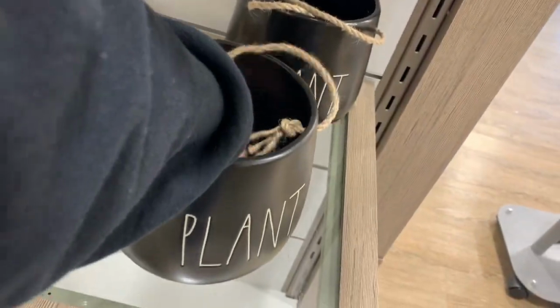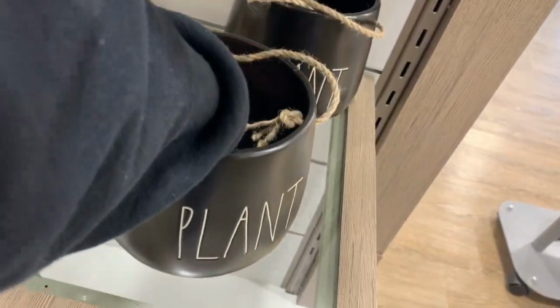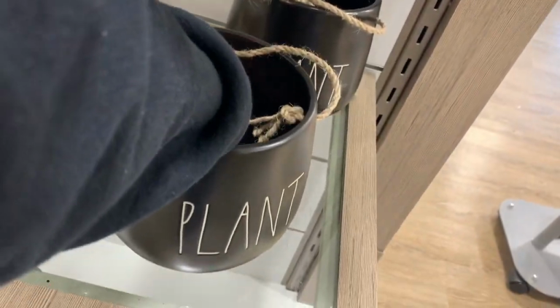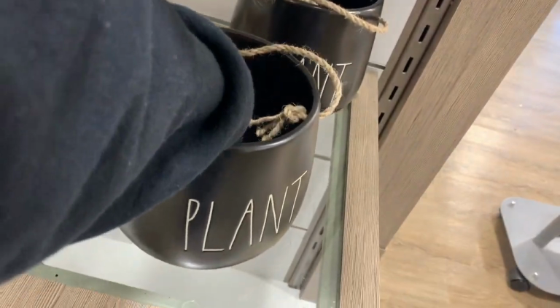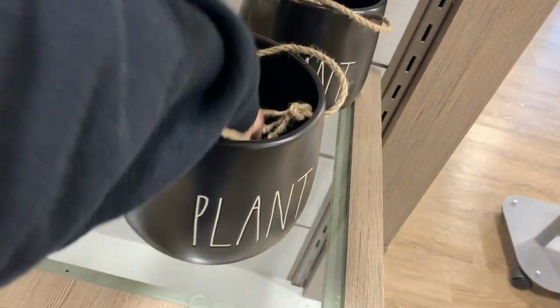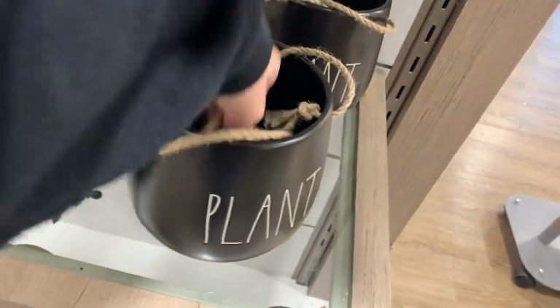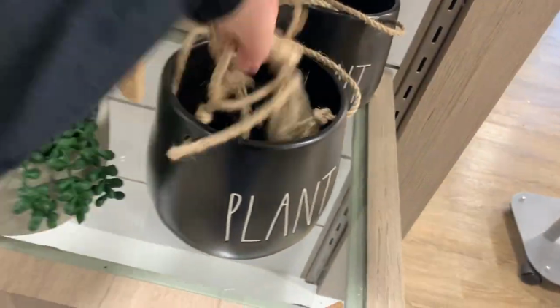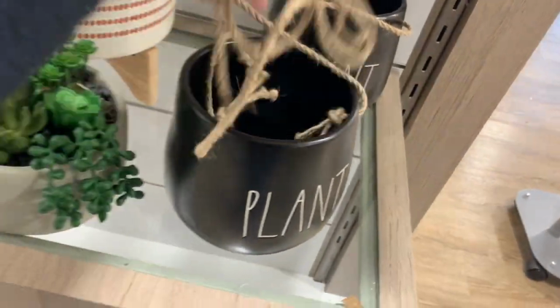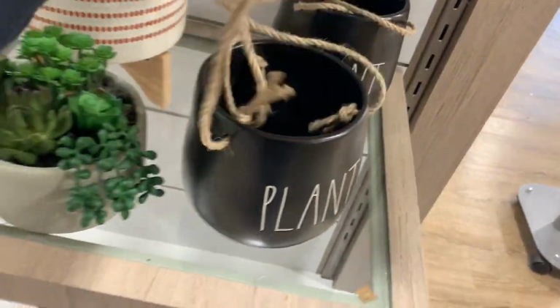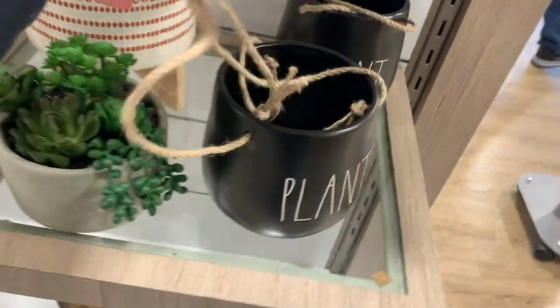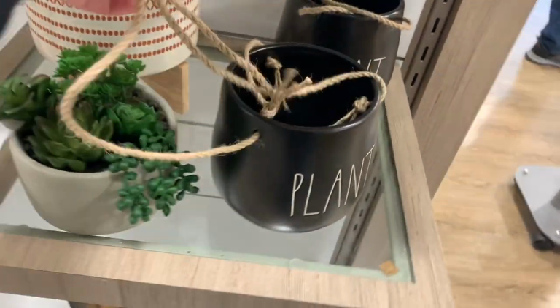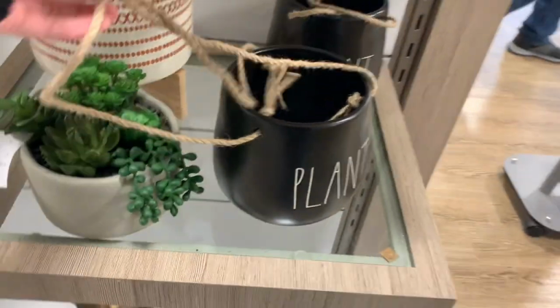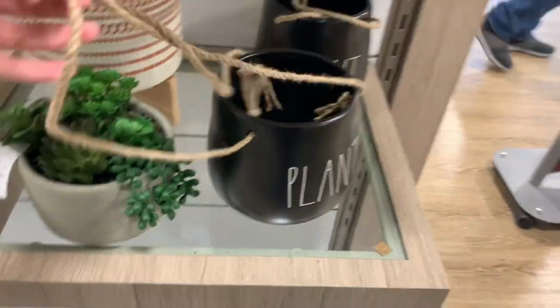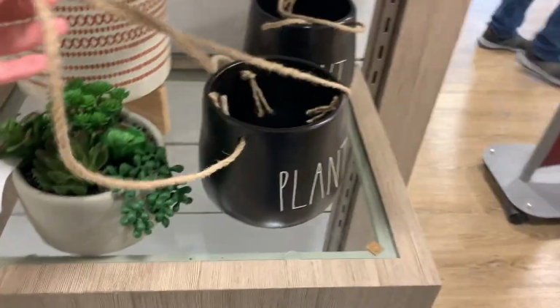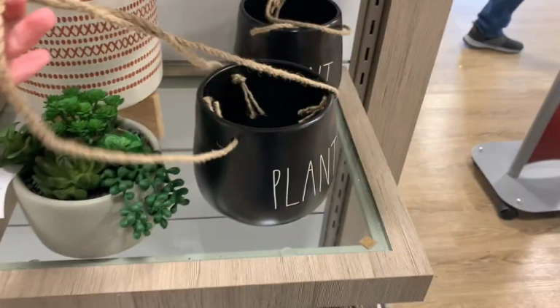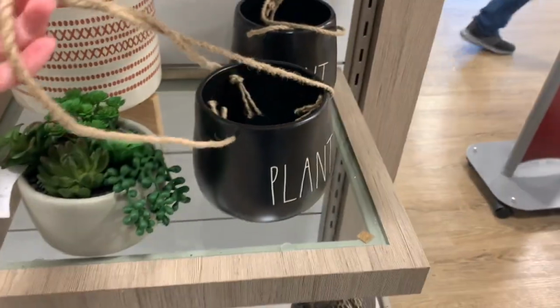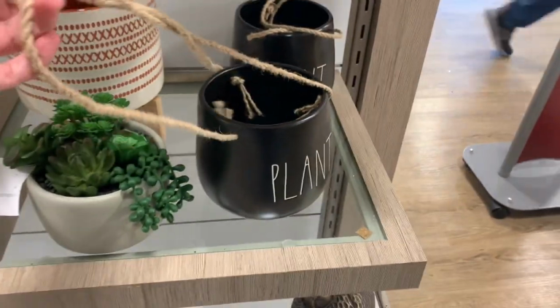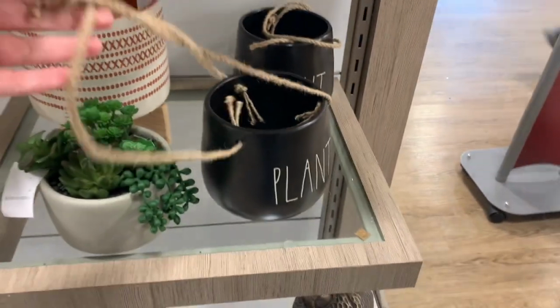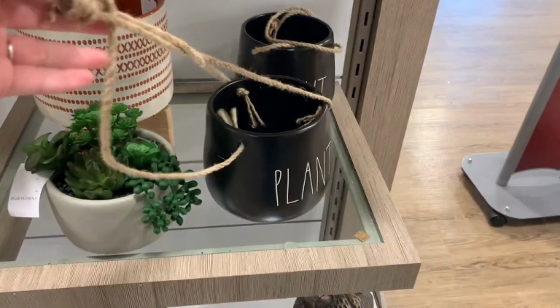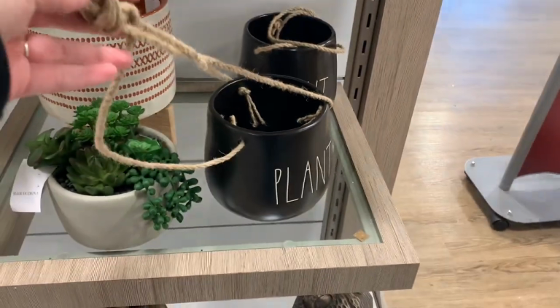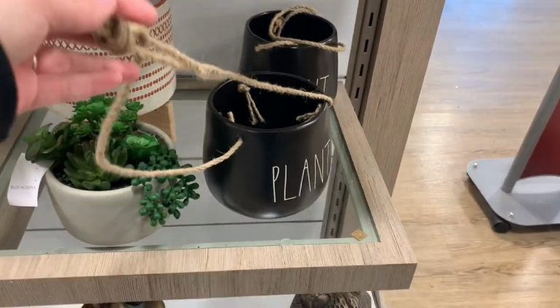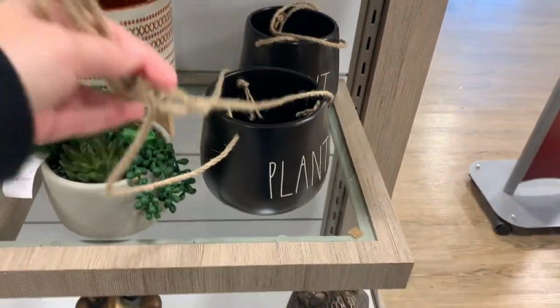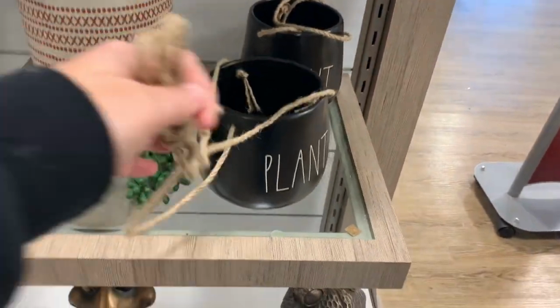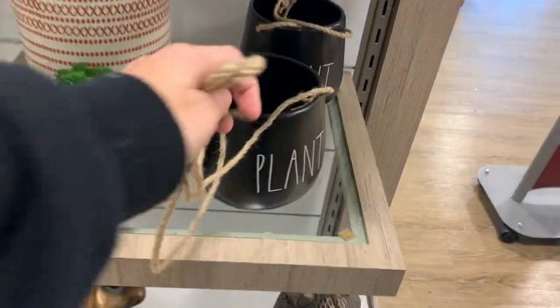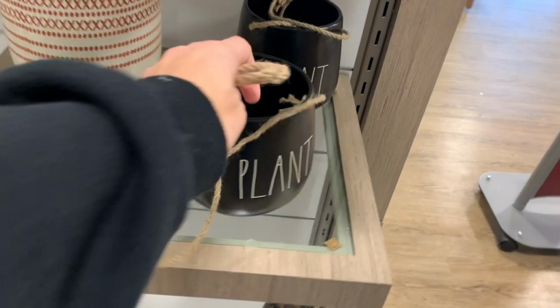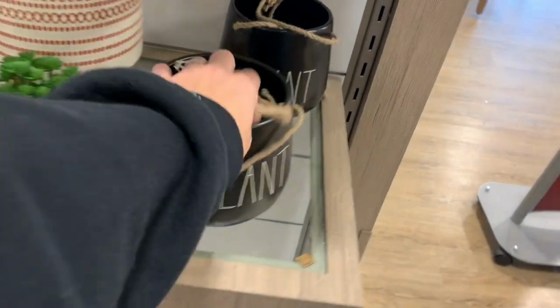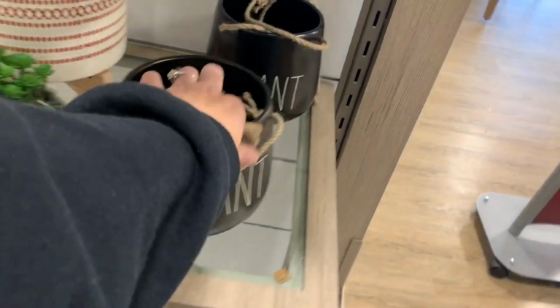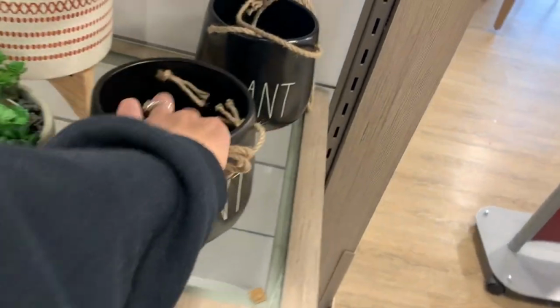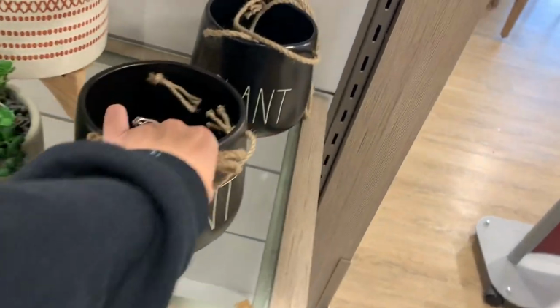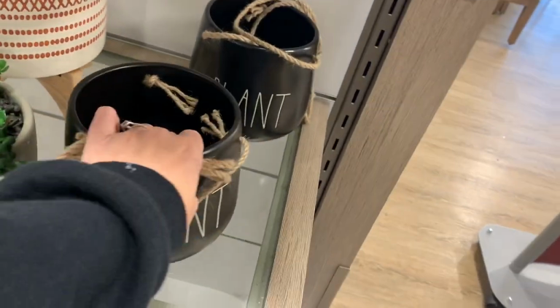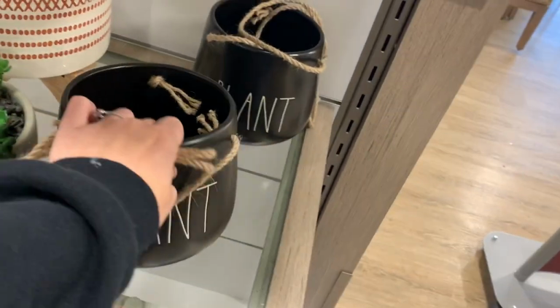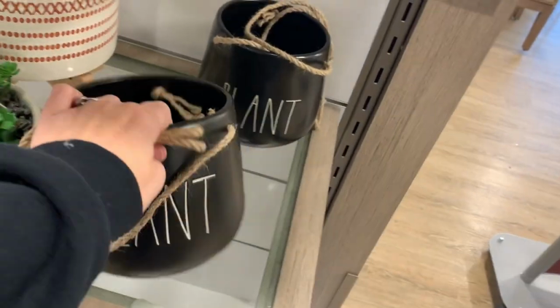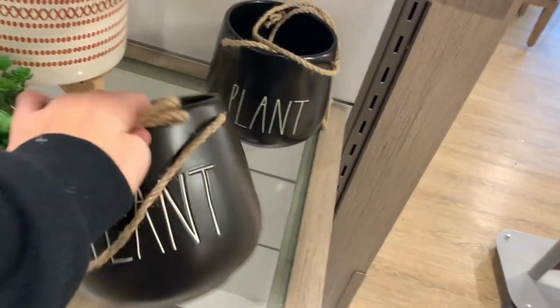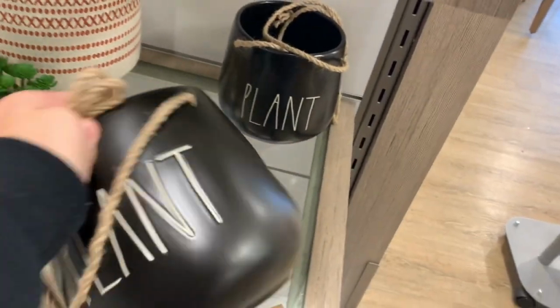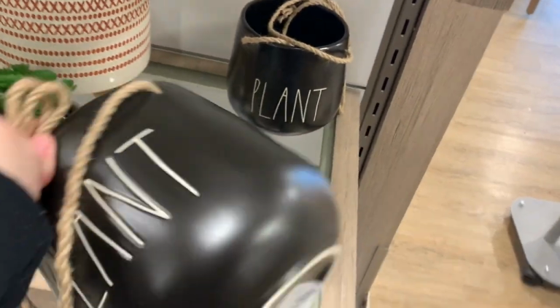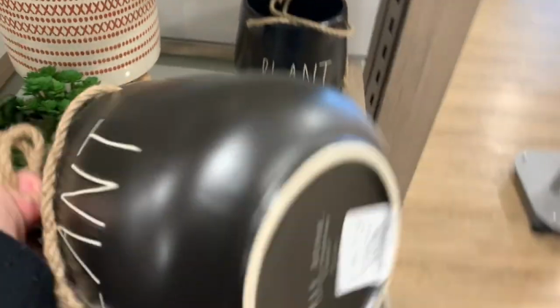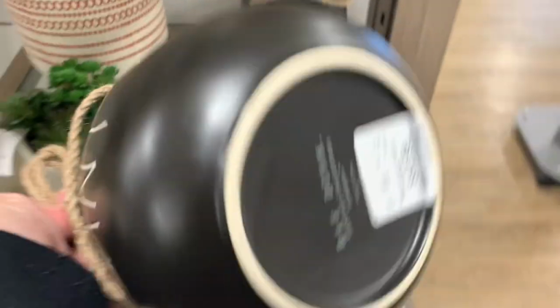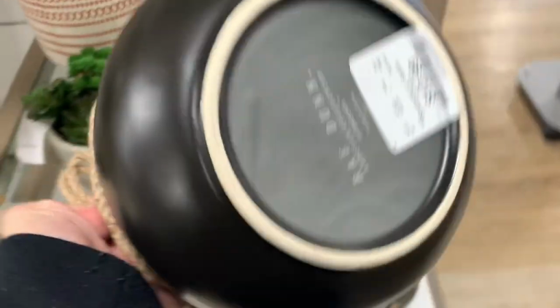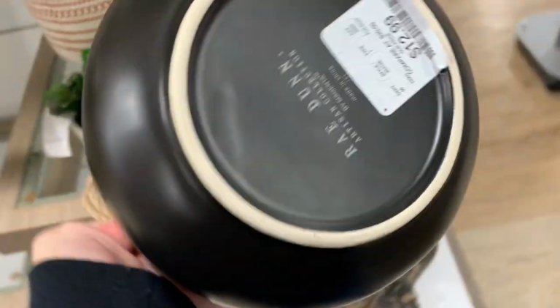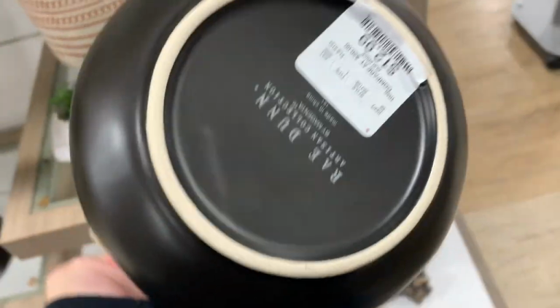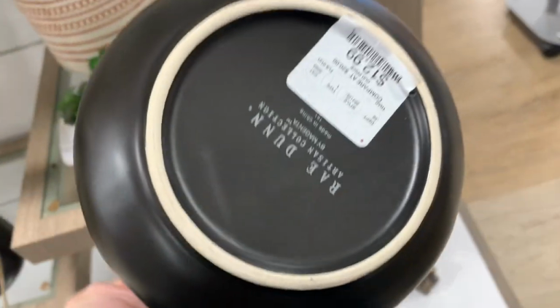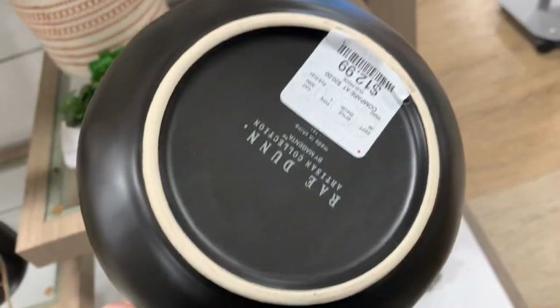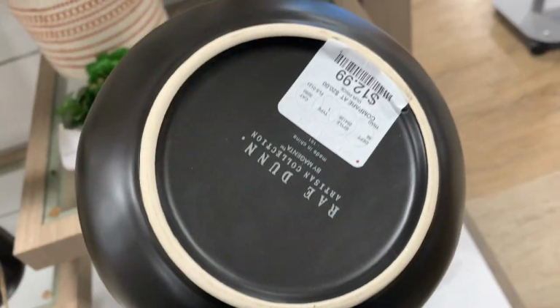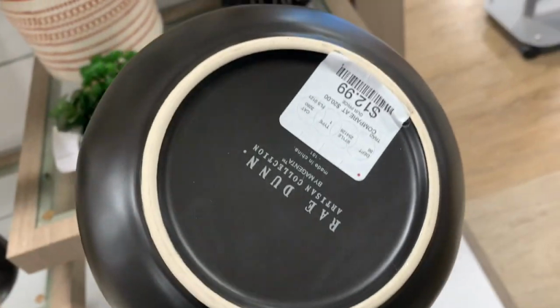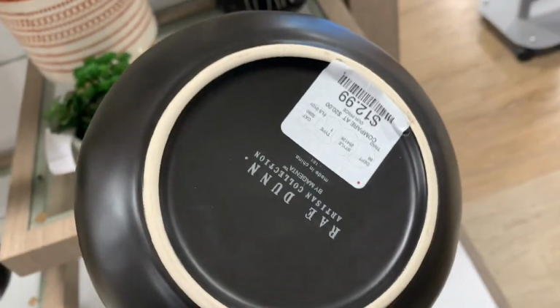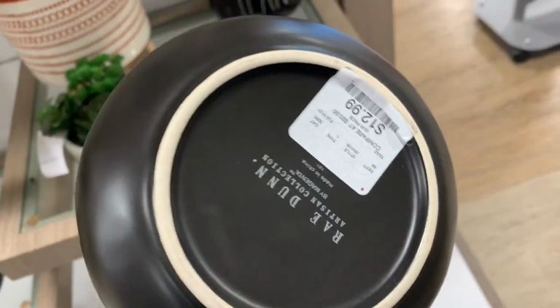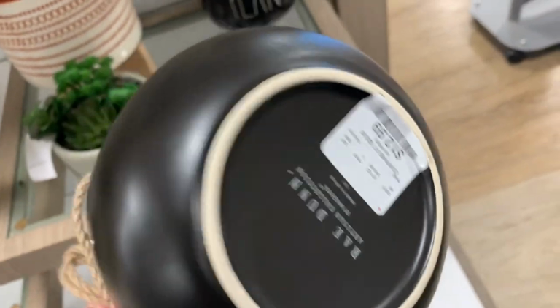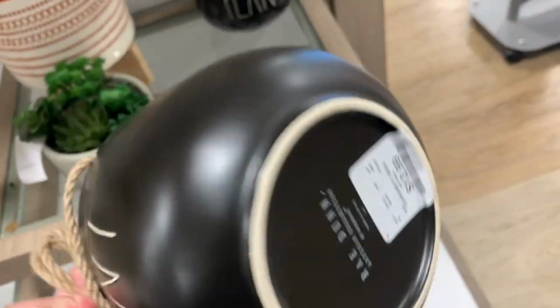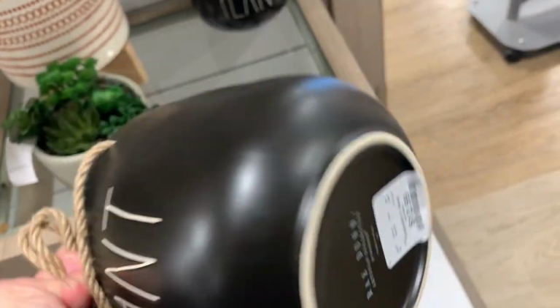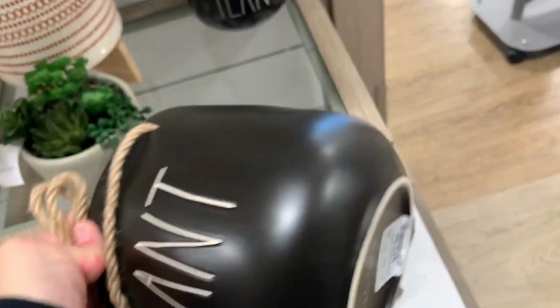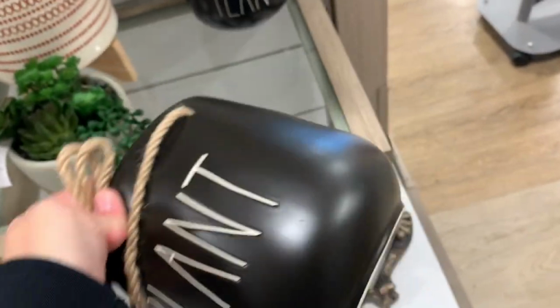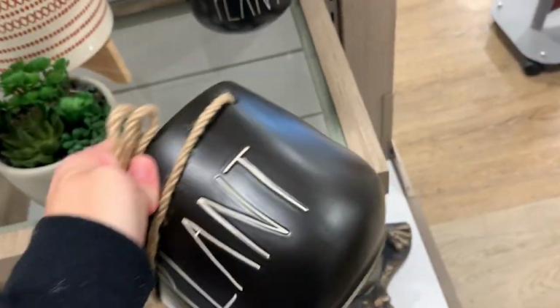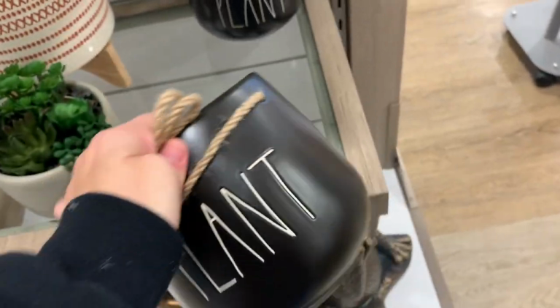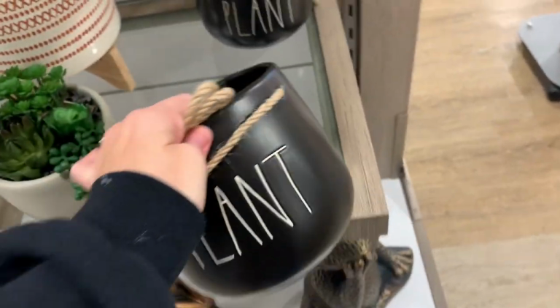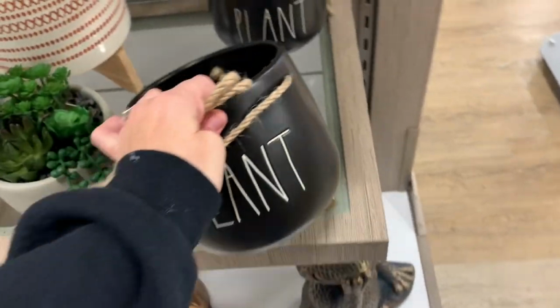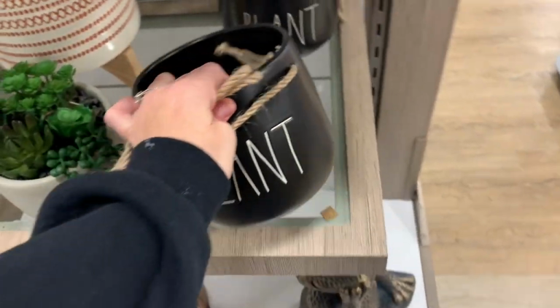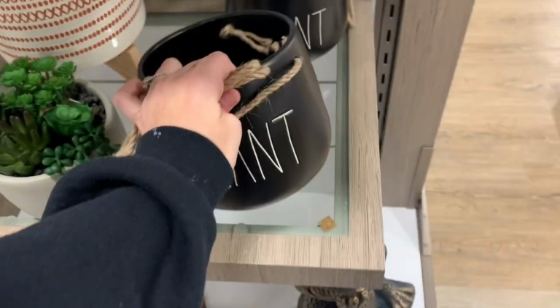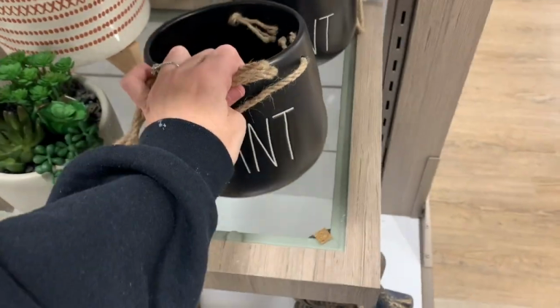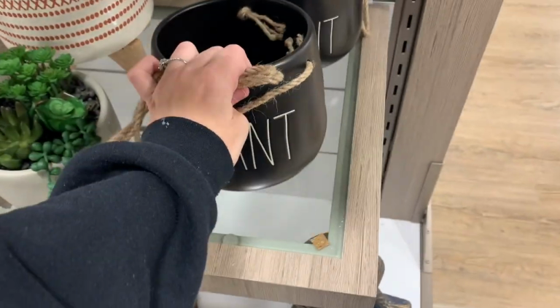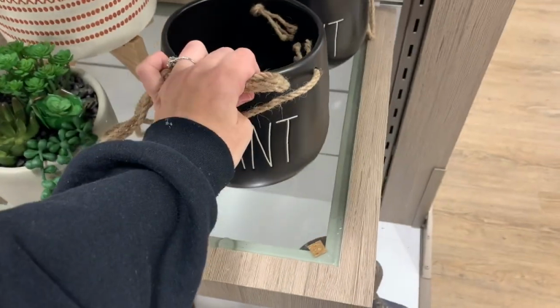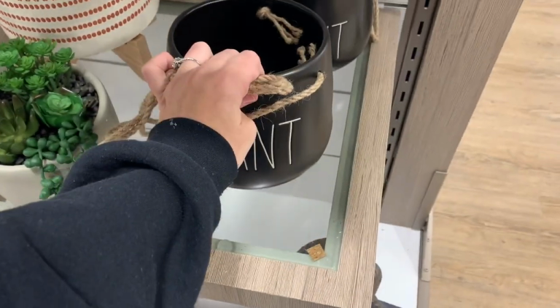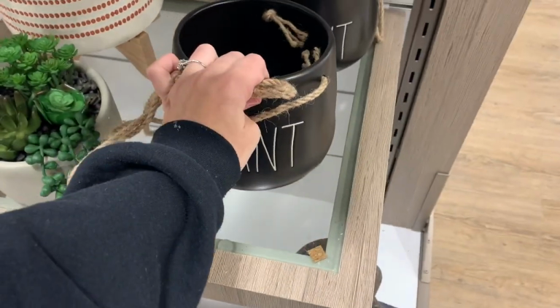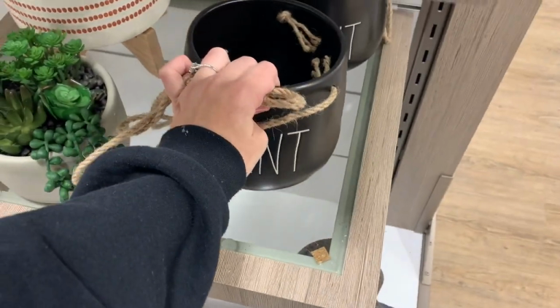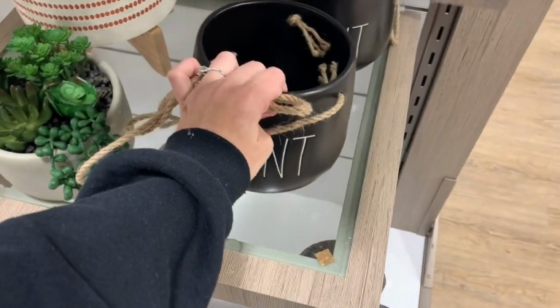If you're getting ready for Easter, they had this little hanging plant that says 'Plant,' it's $12.99, really cute.